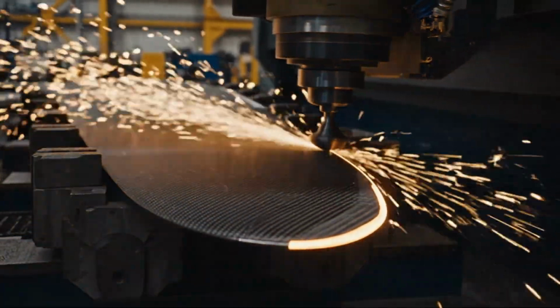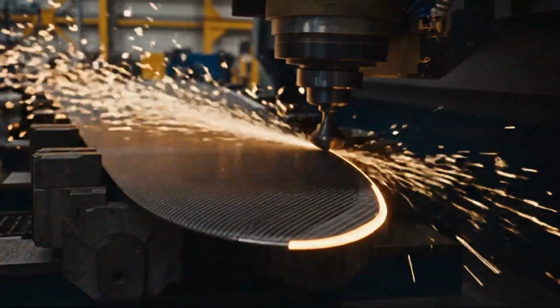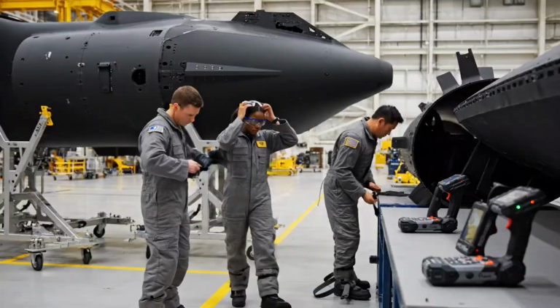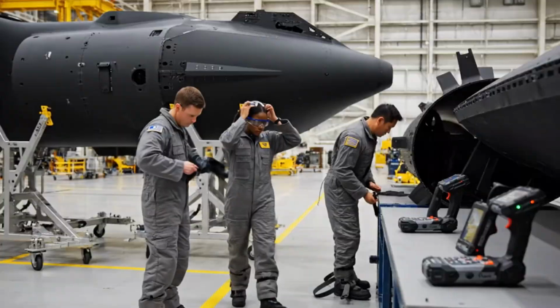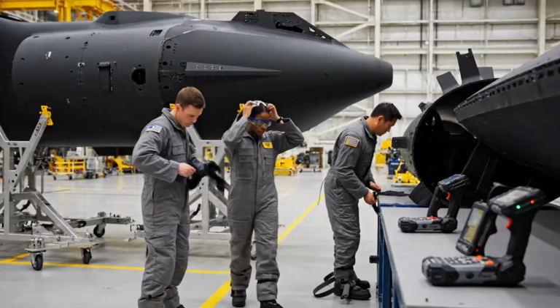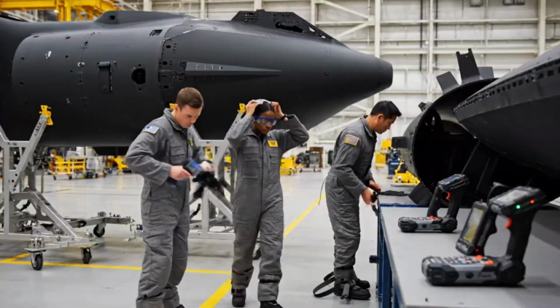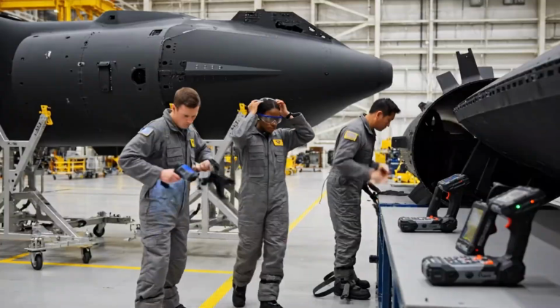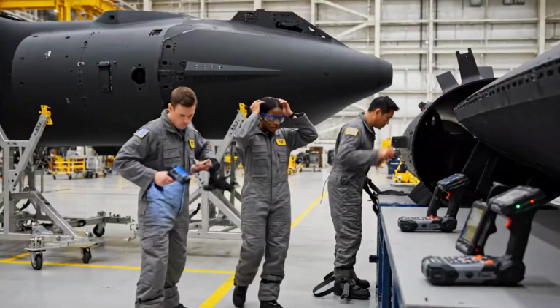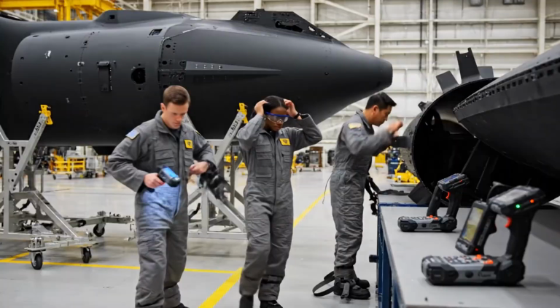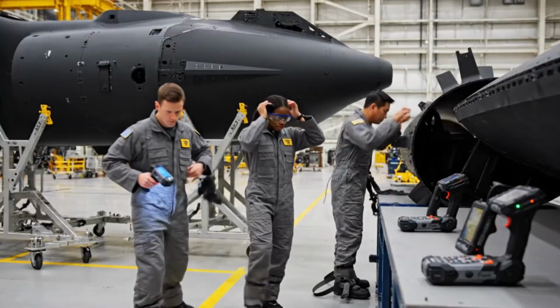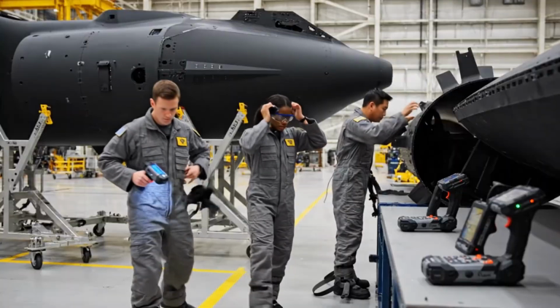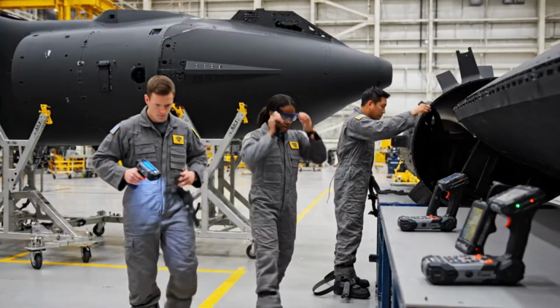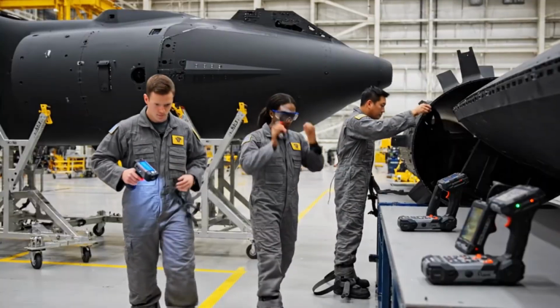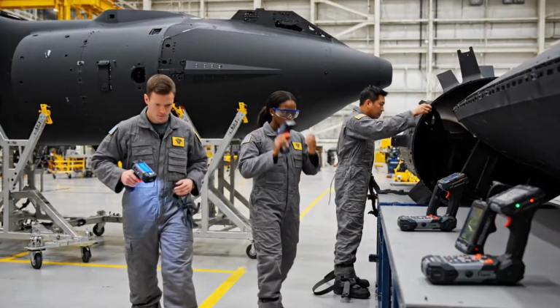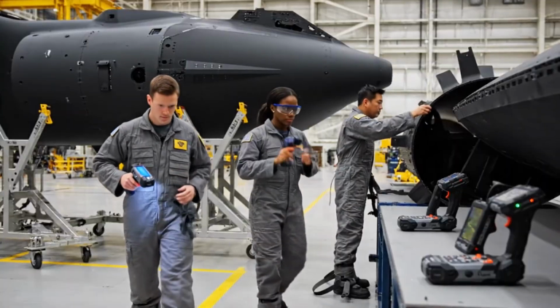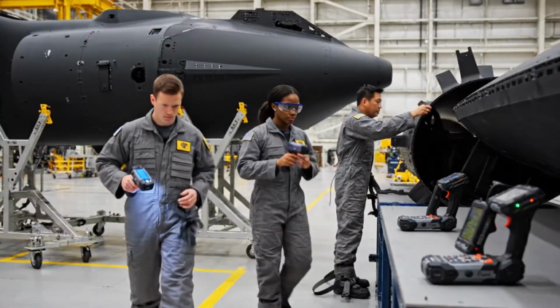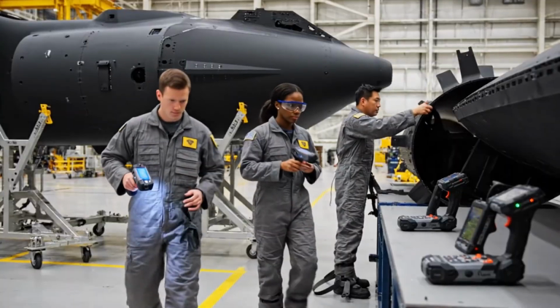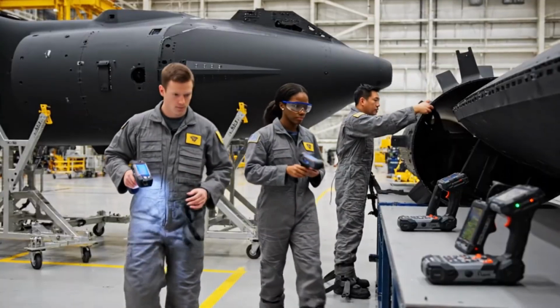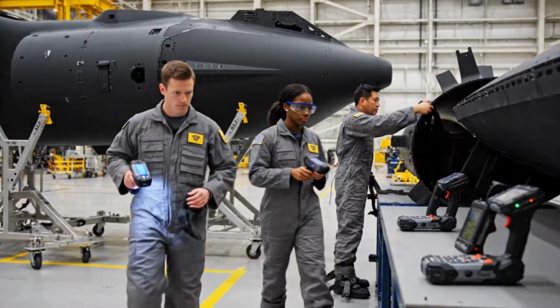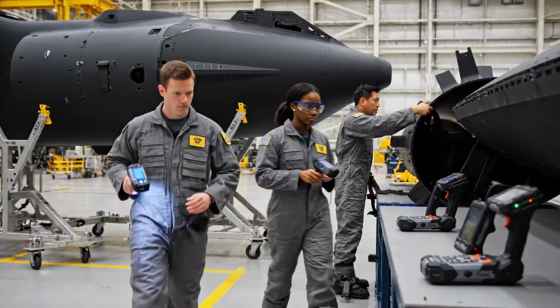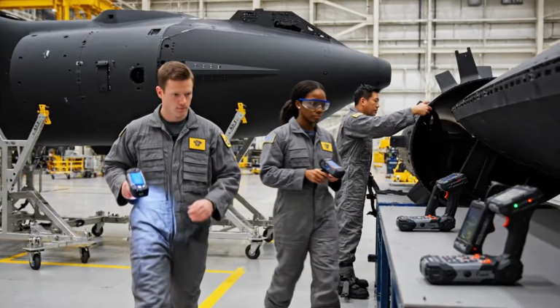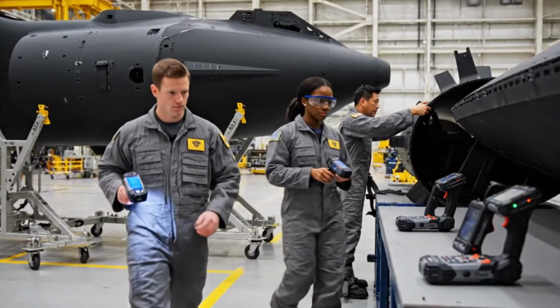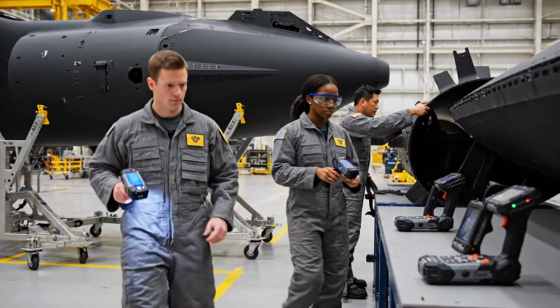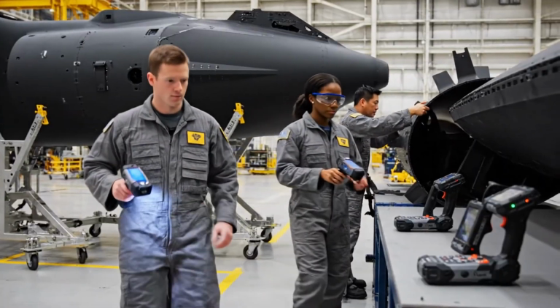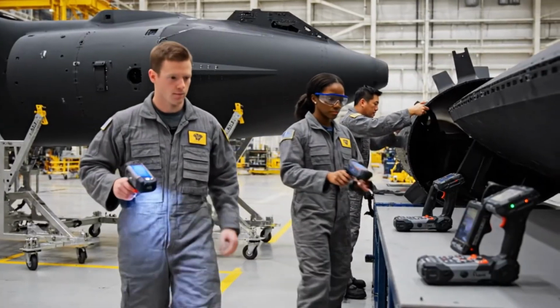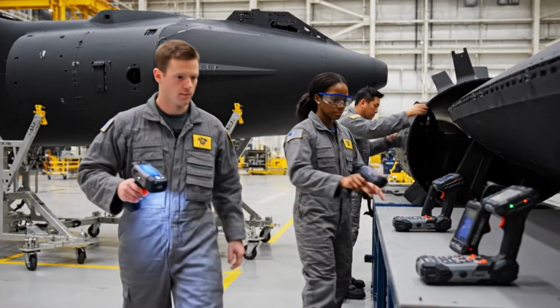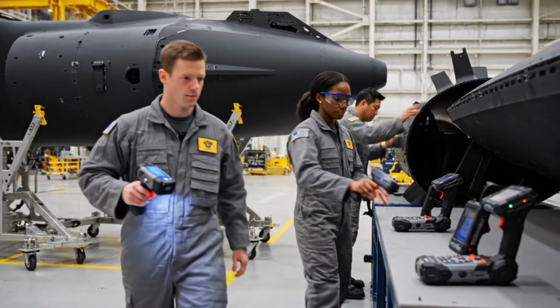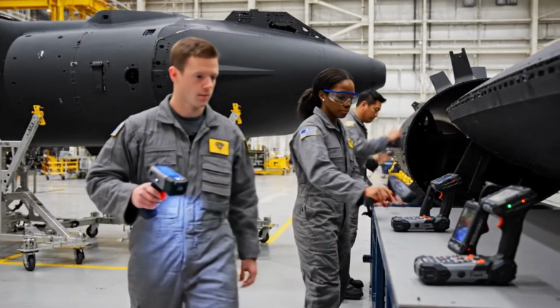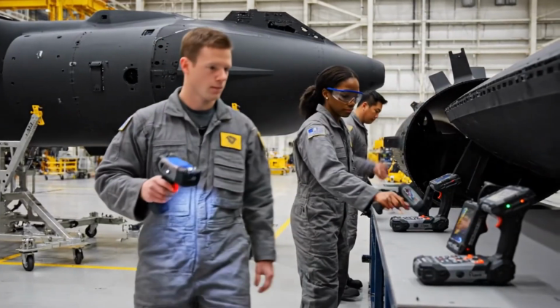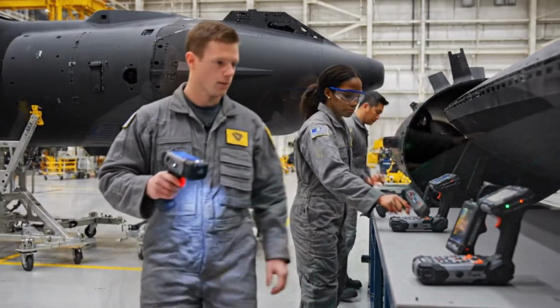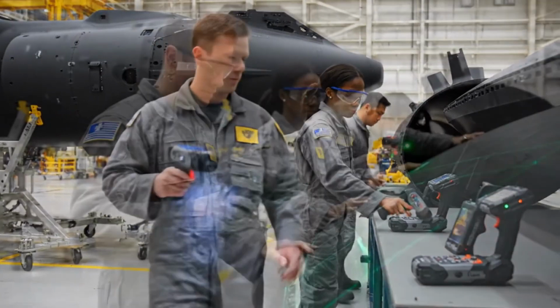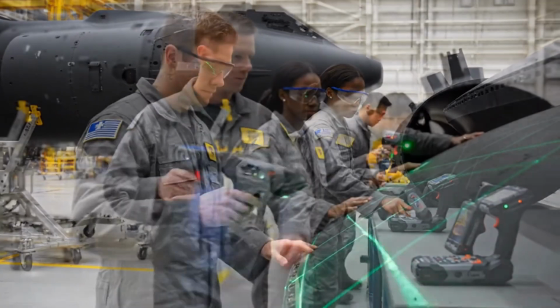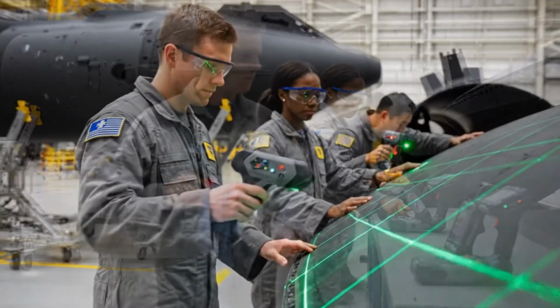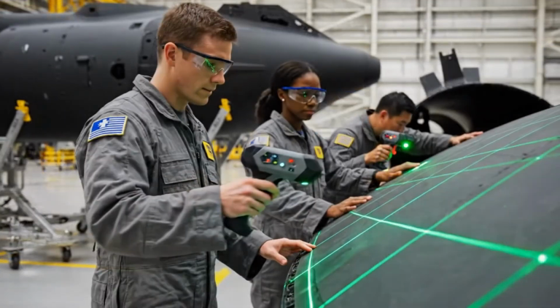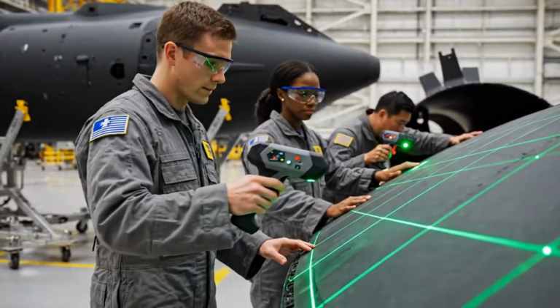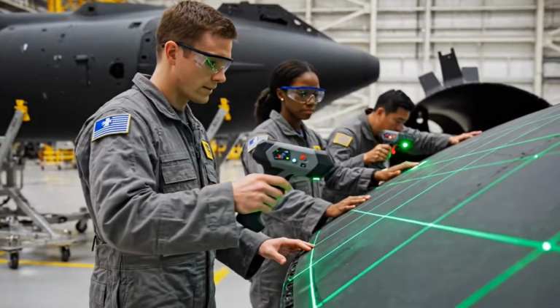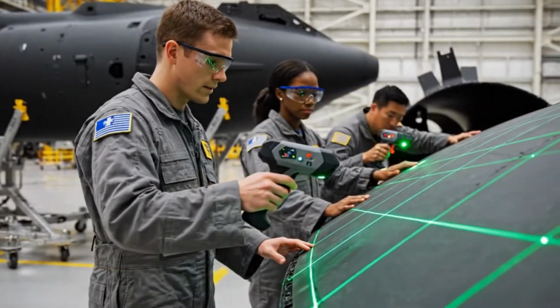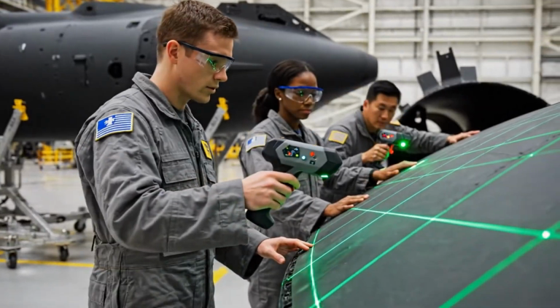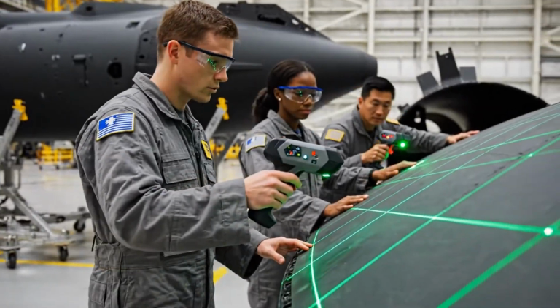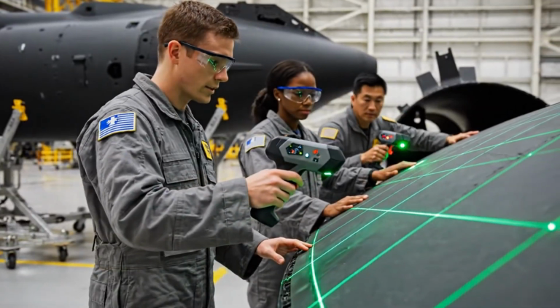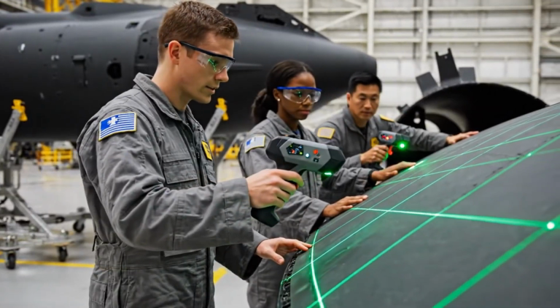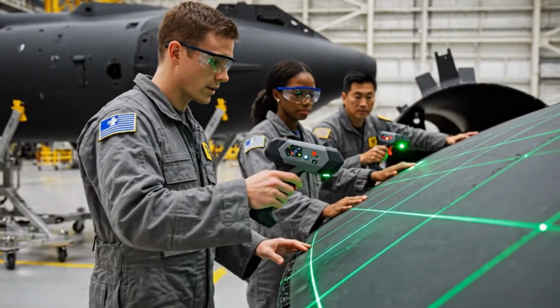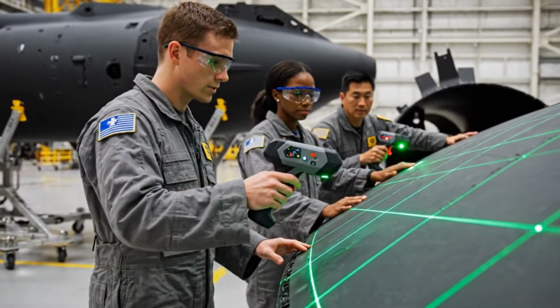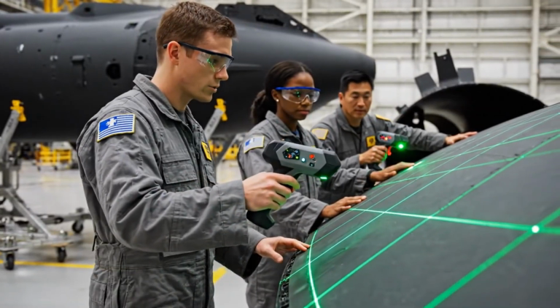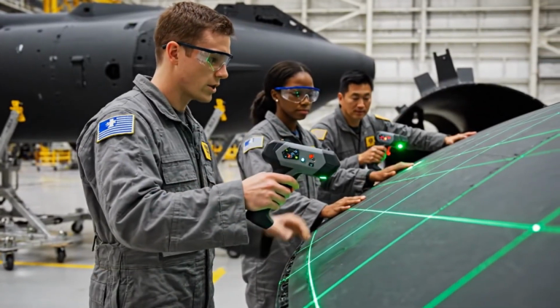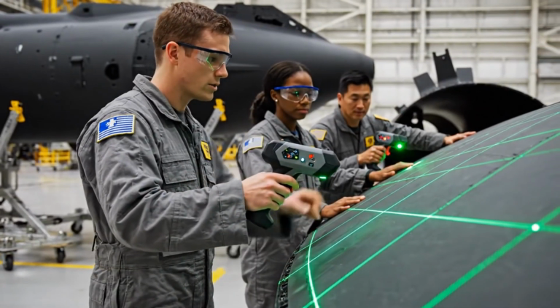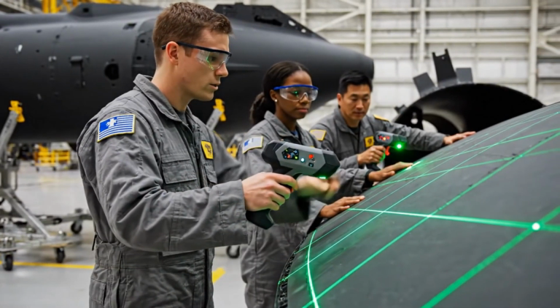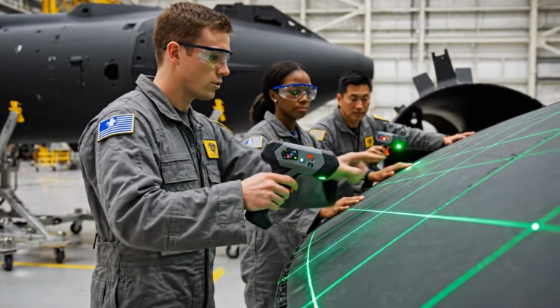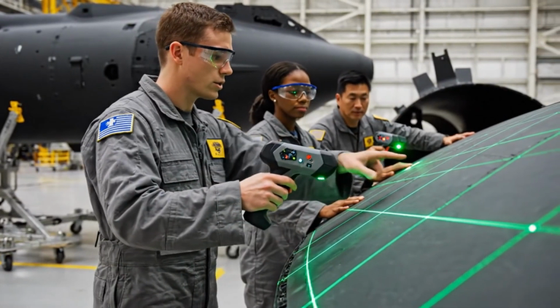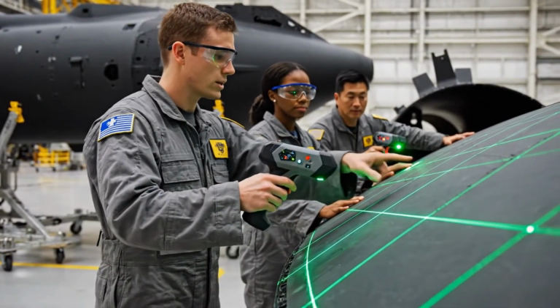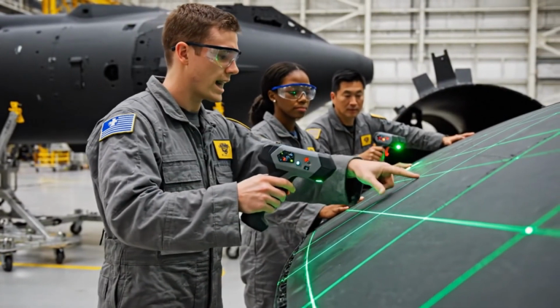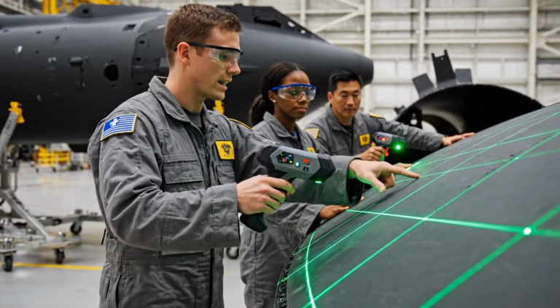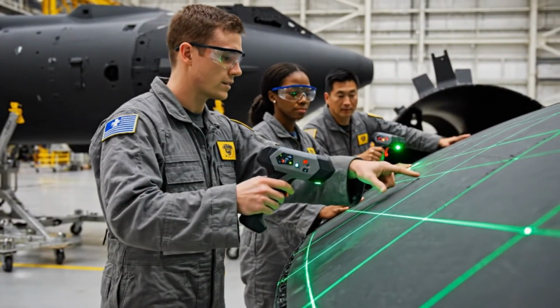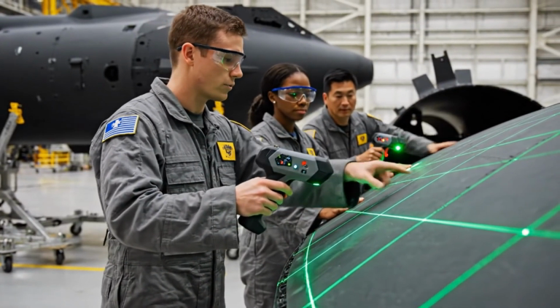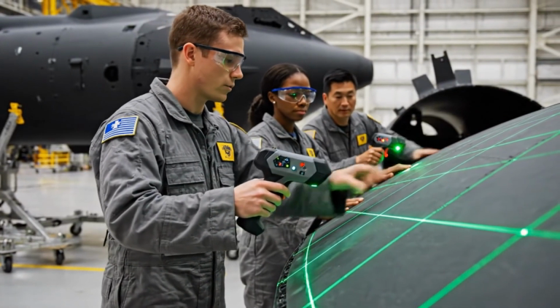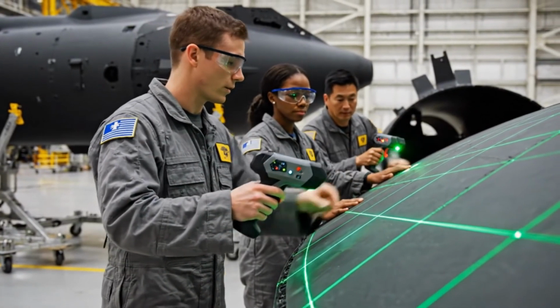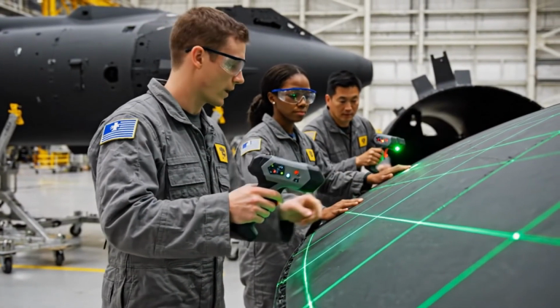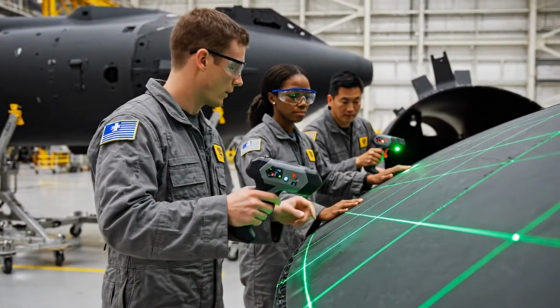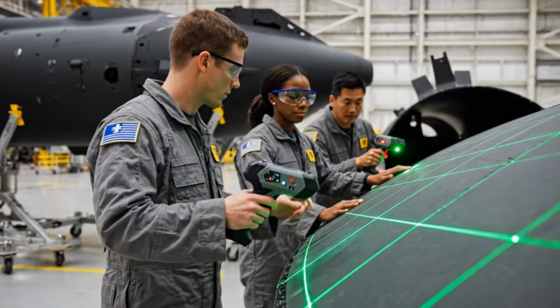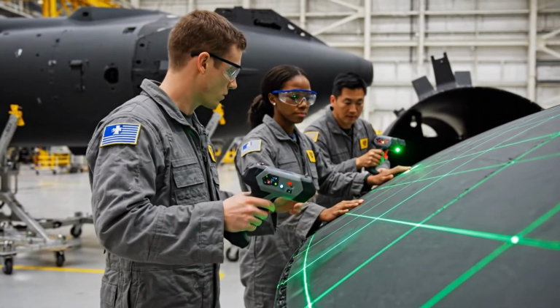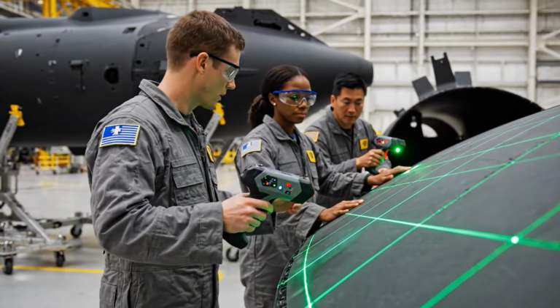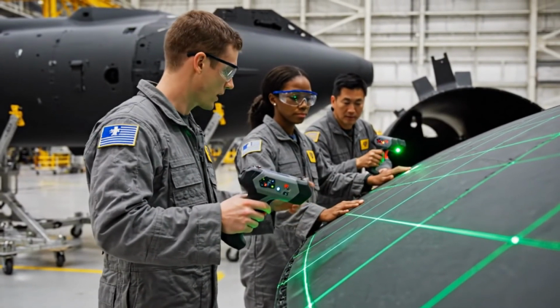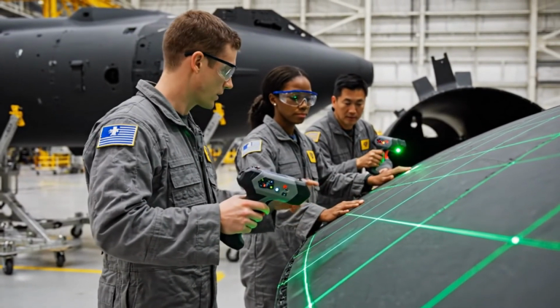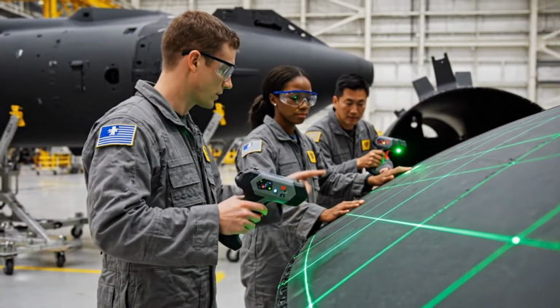Look at the readout here on the third segment. See the stress concentration? We should tag this one for level 2 analysis.